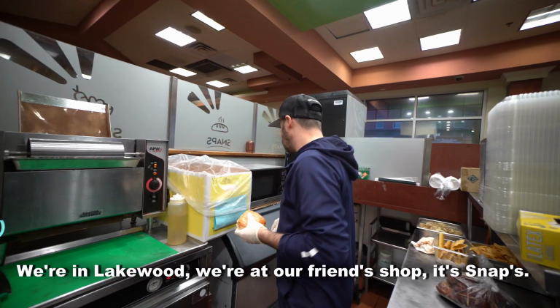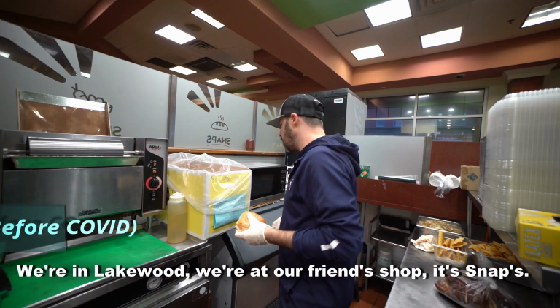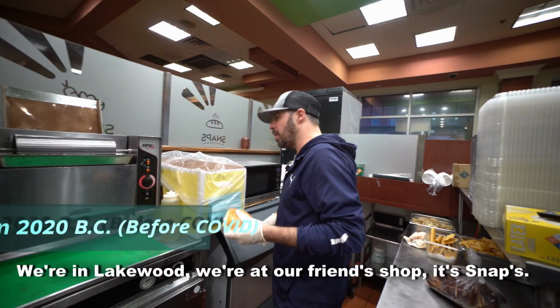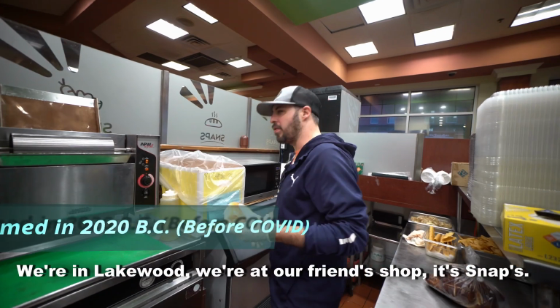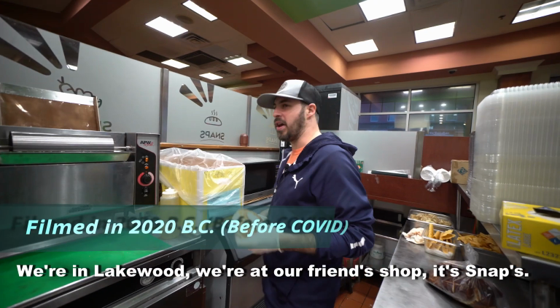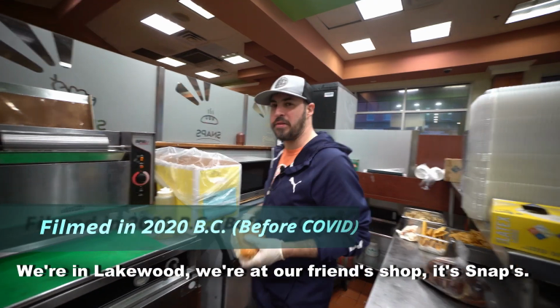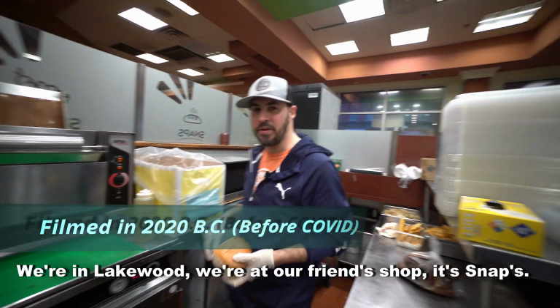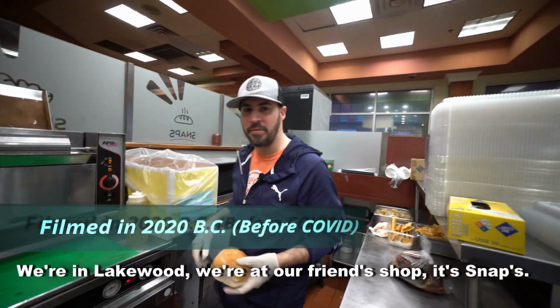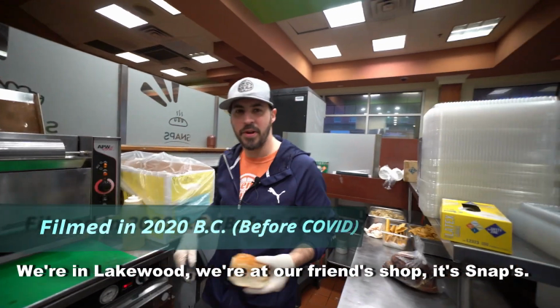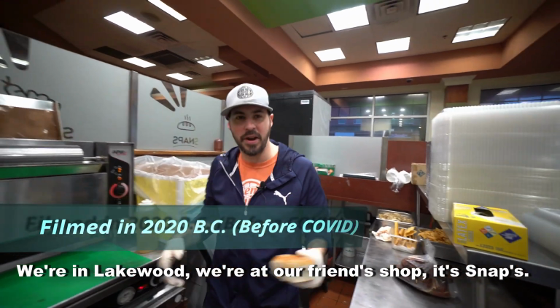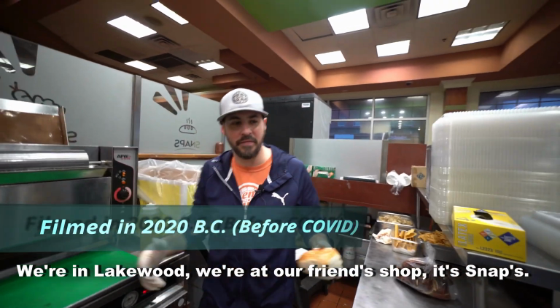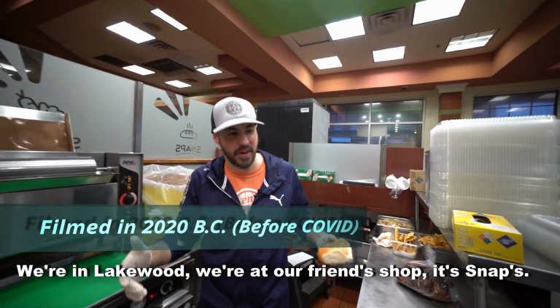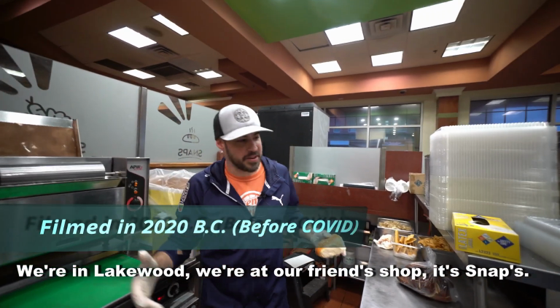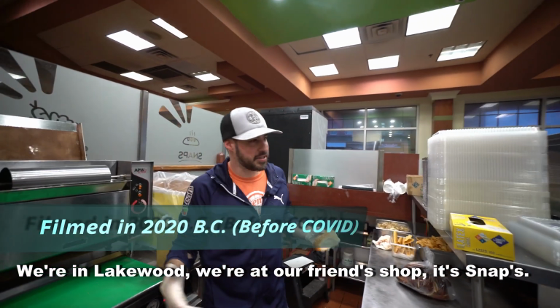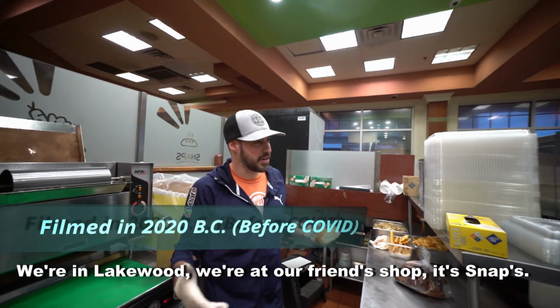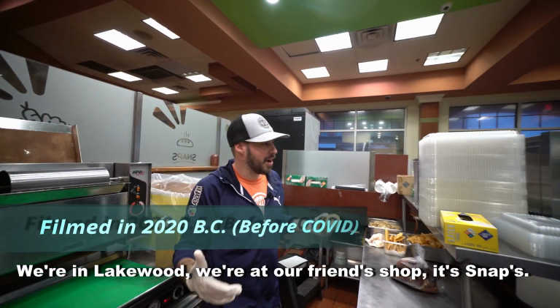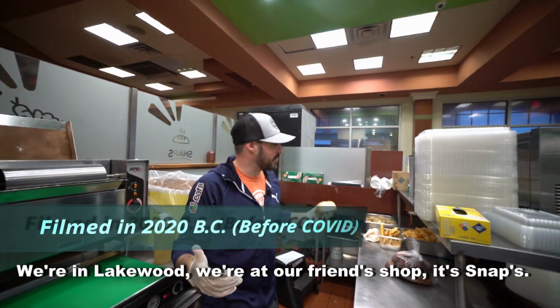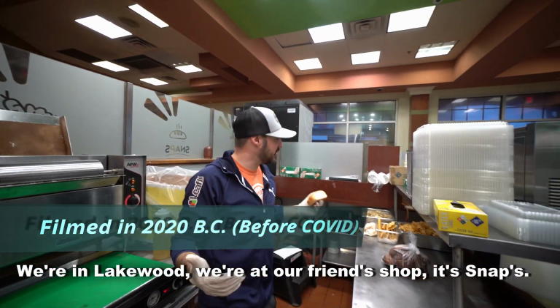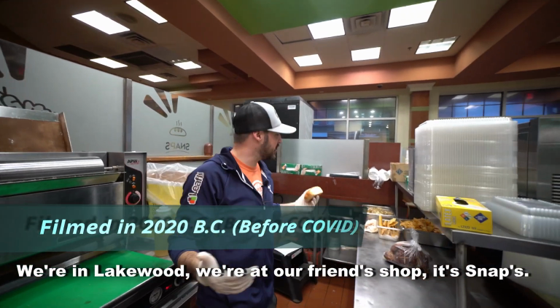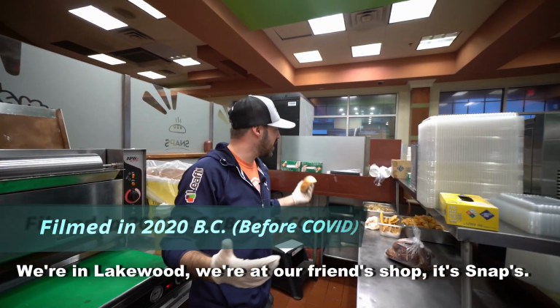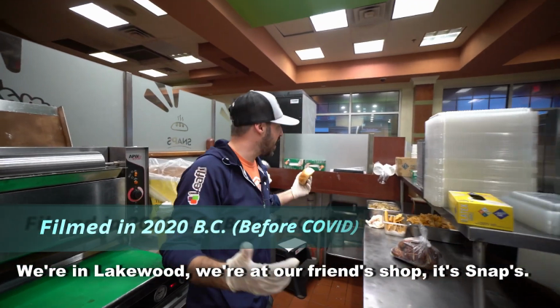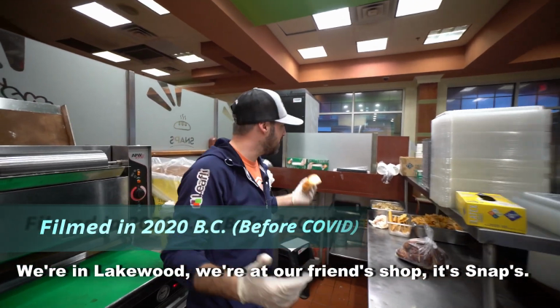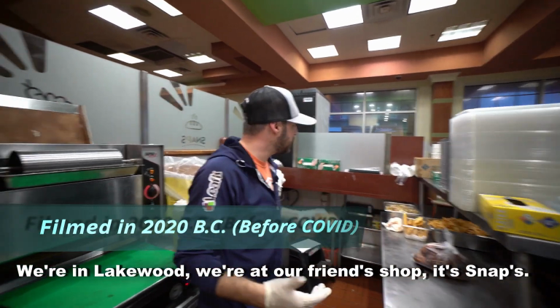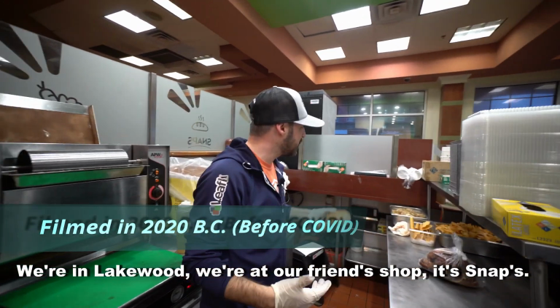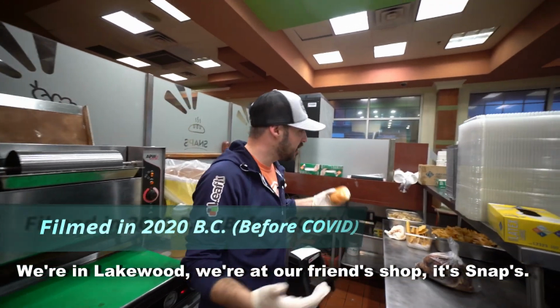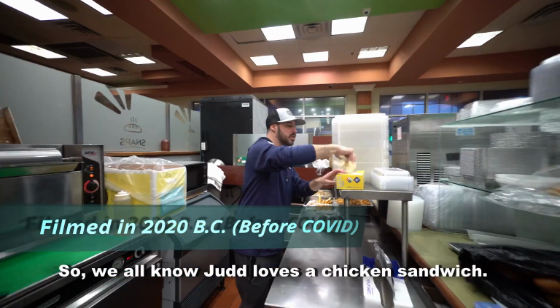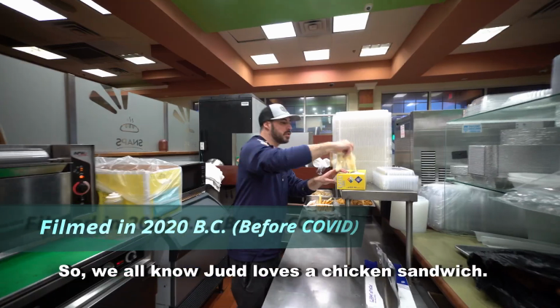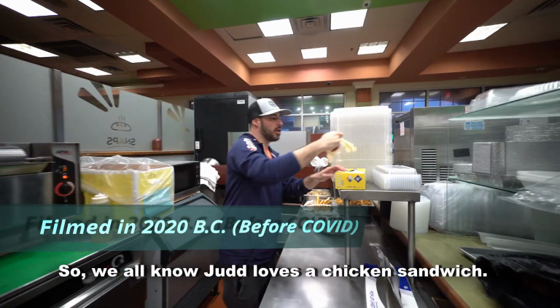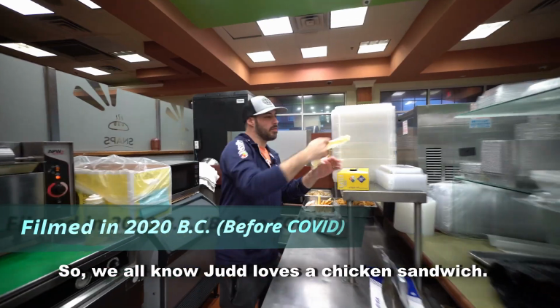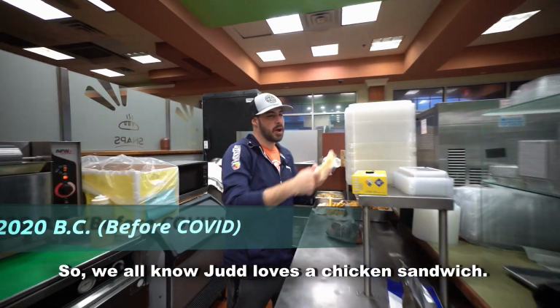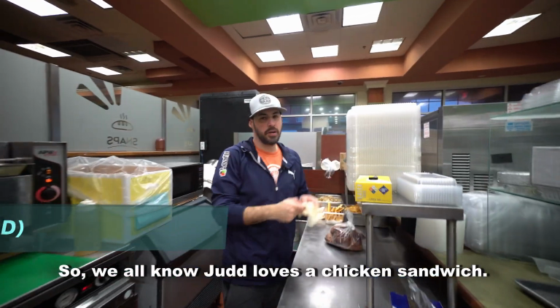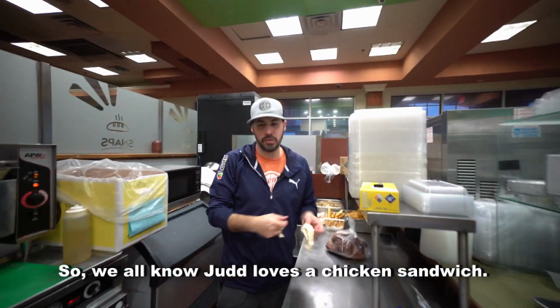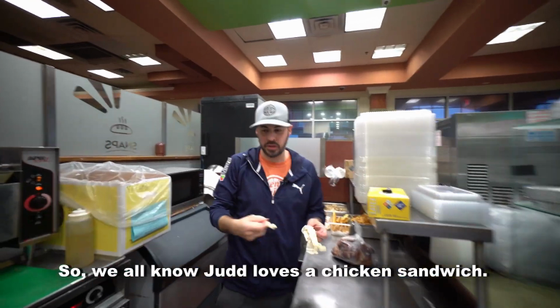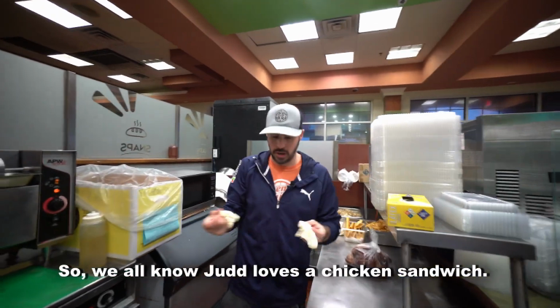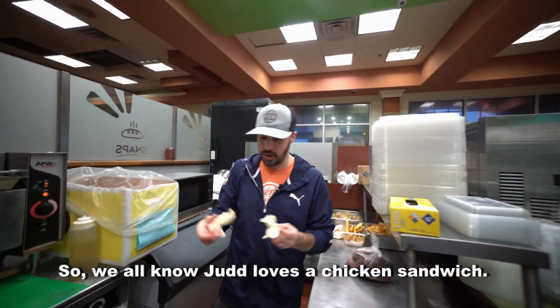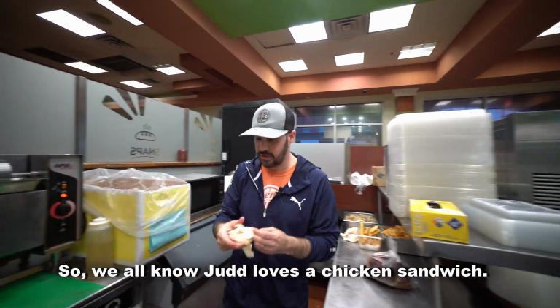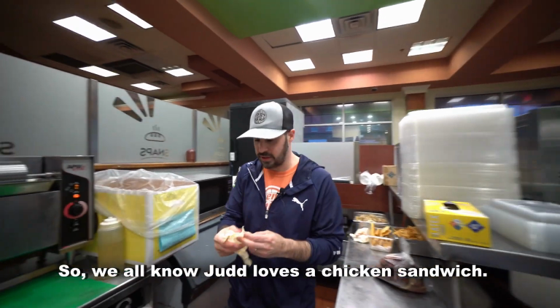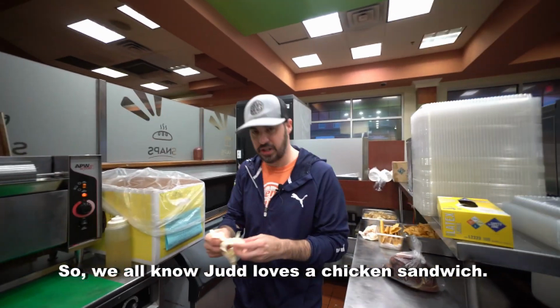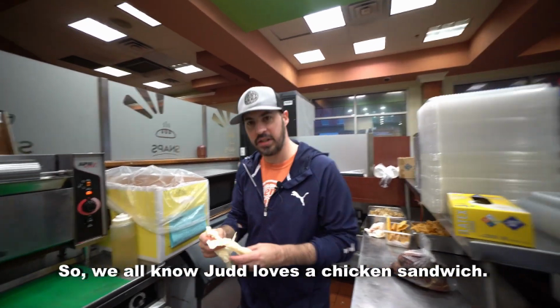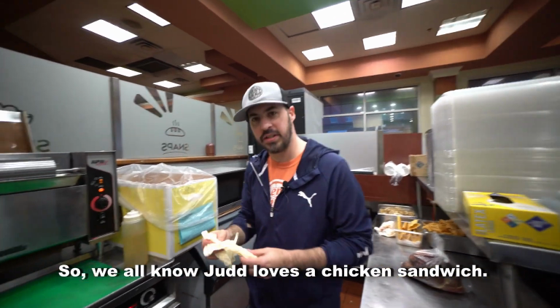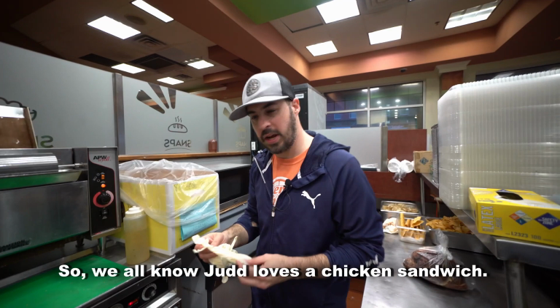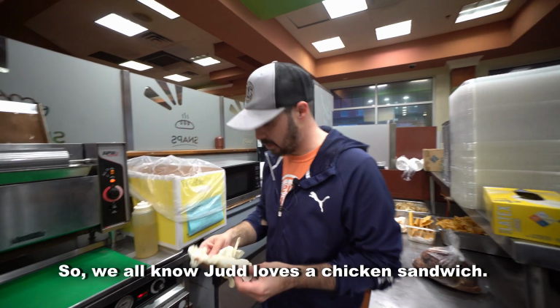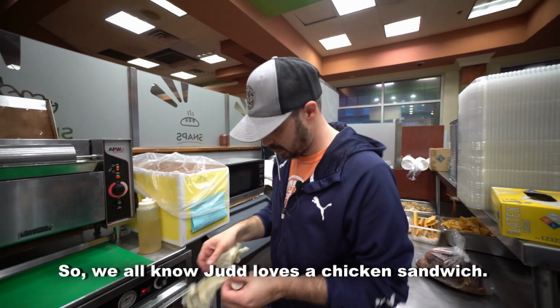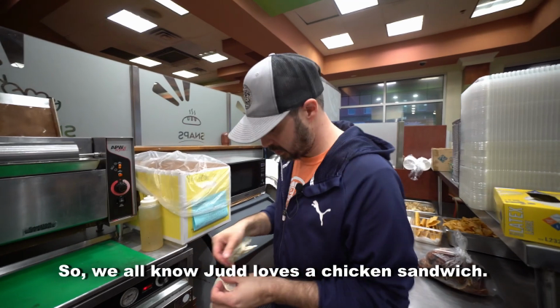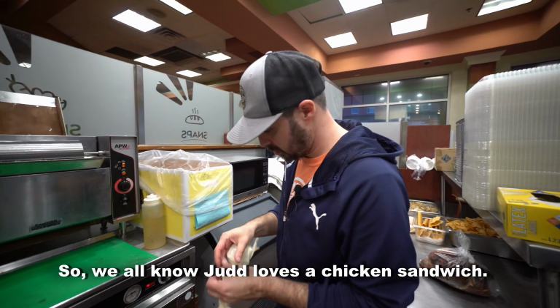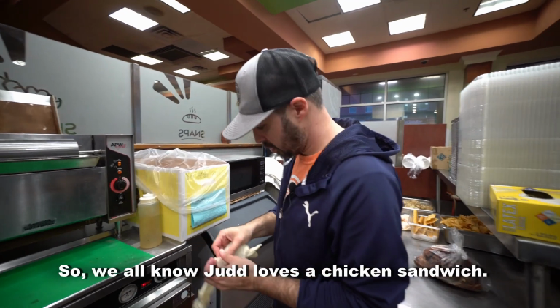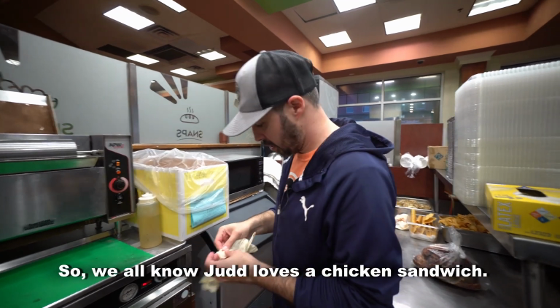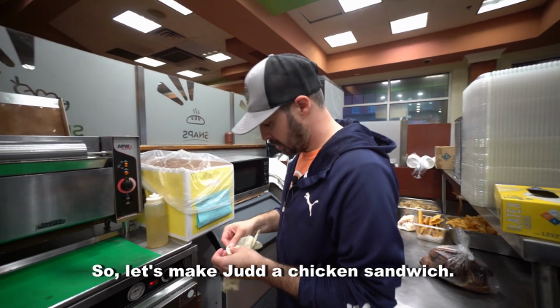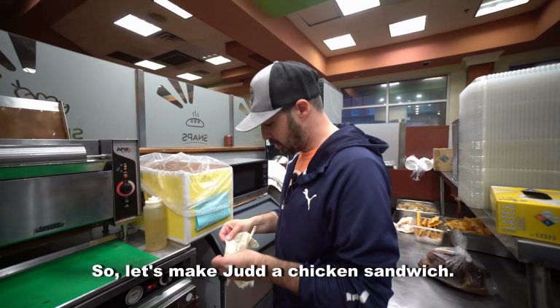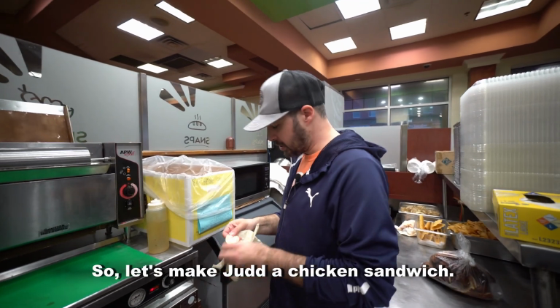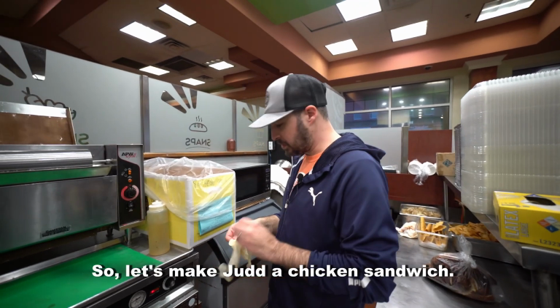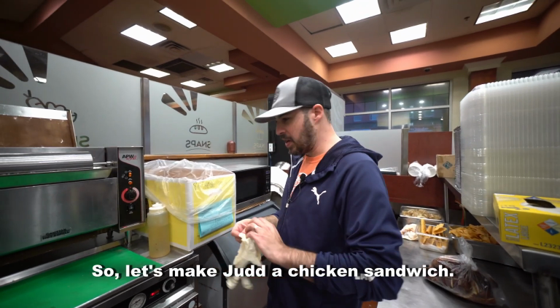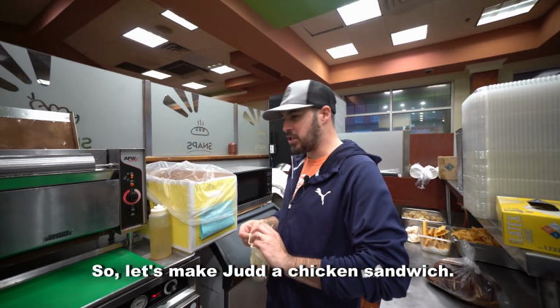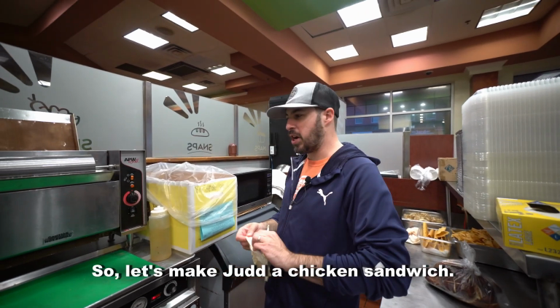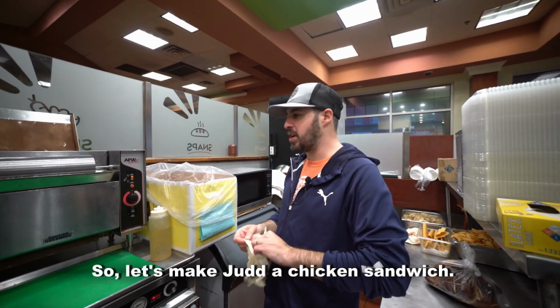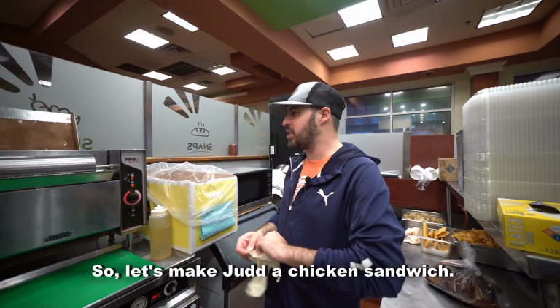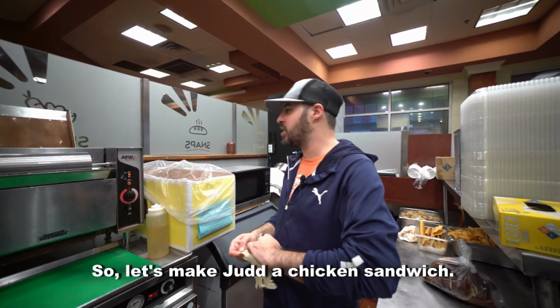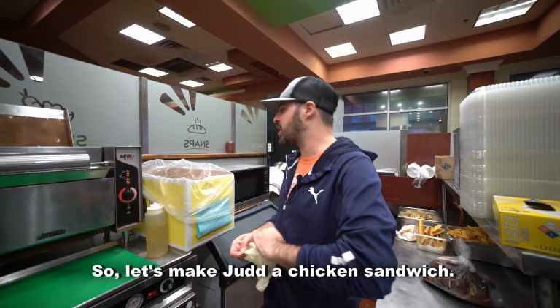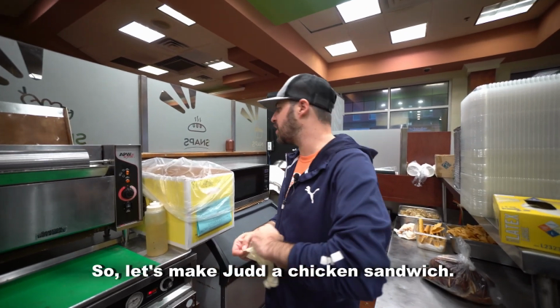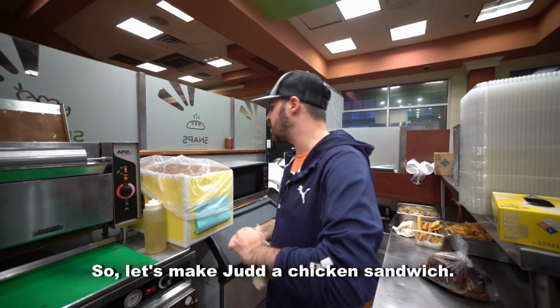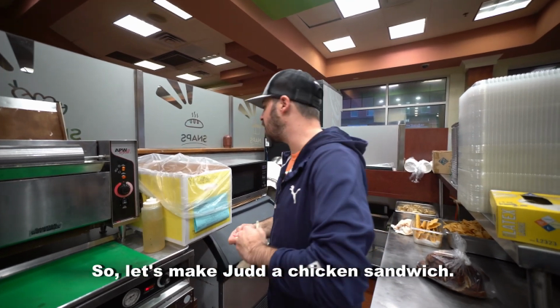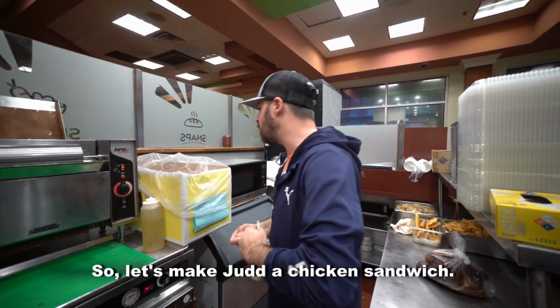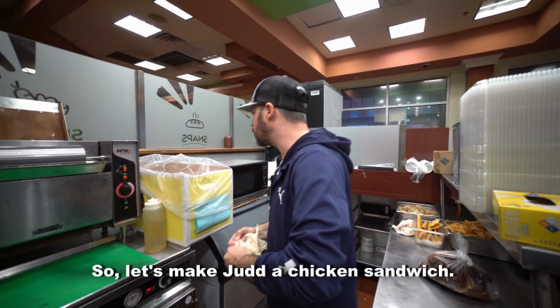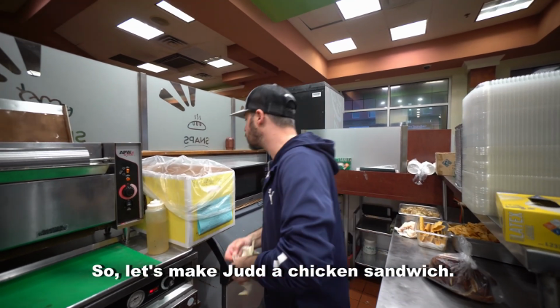We're in Lakewood. We're at our friend's shop at Snaps. So we all know Judd loves a chicken sandwich, so let's make Judd a chicken sandwich.